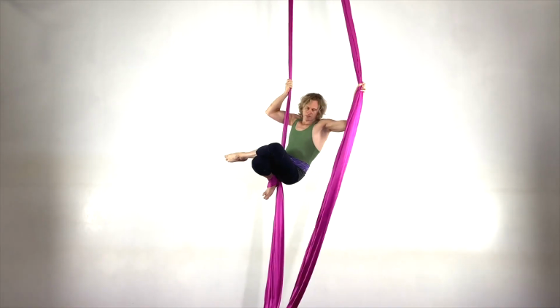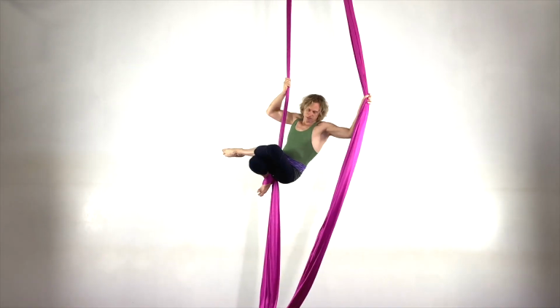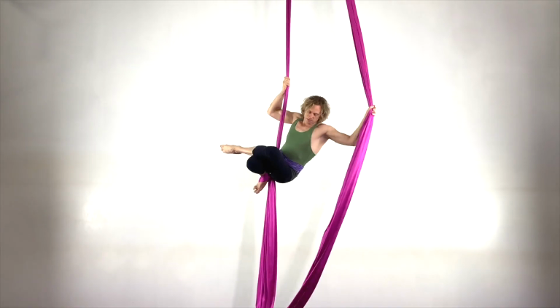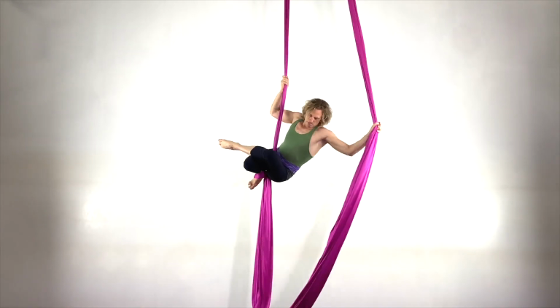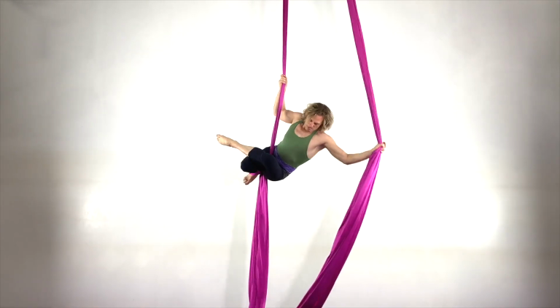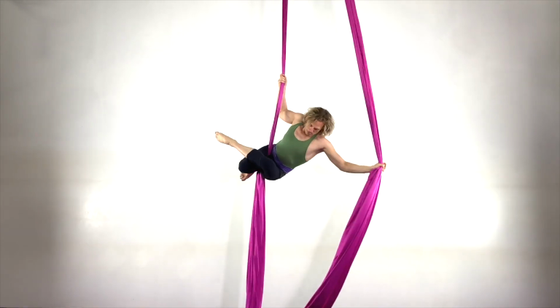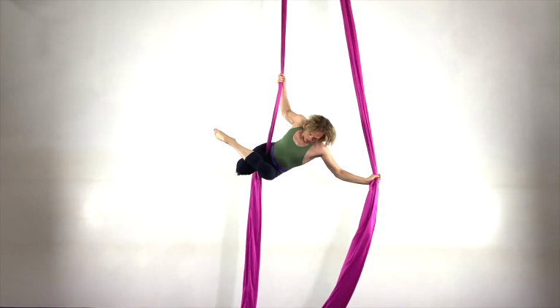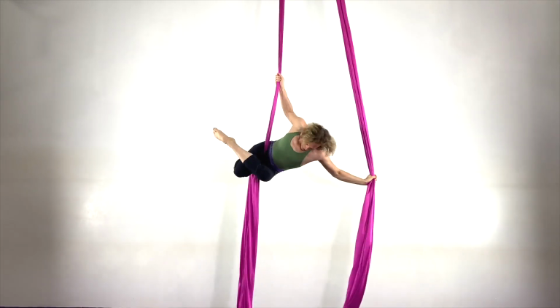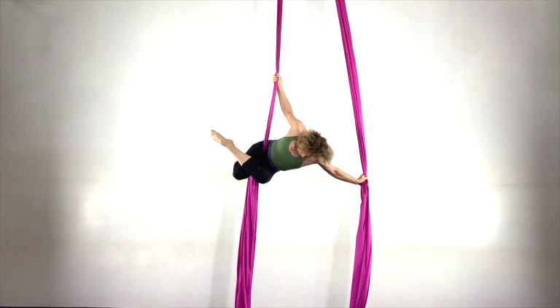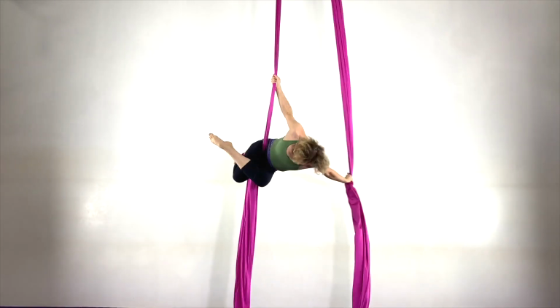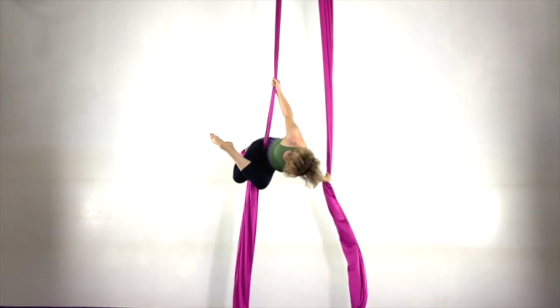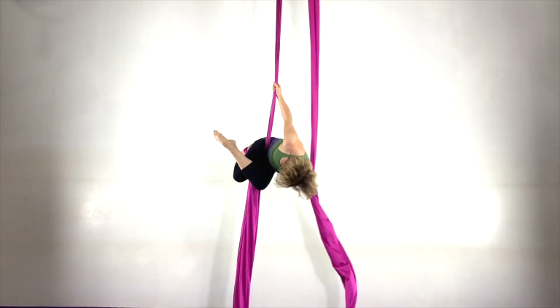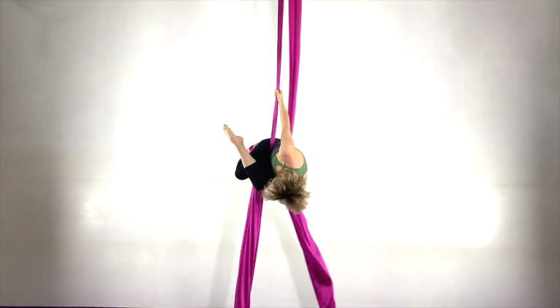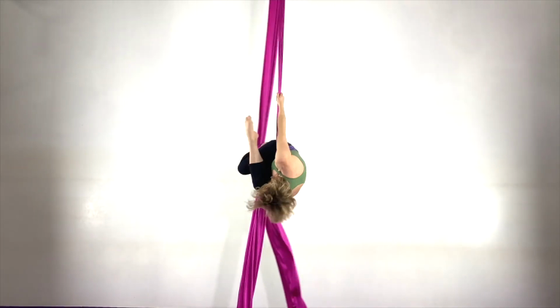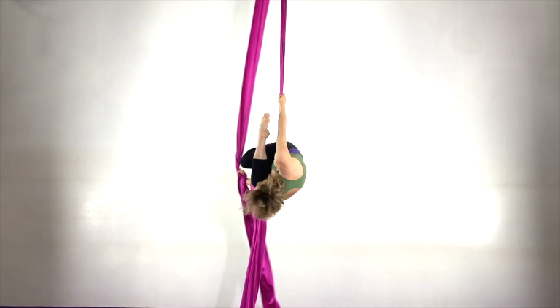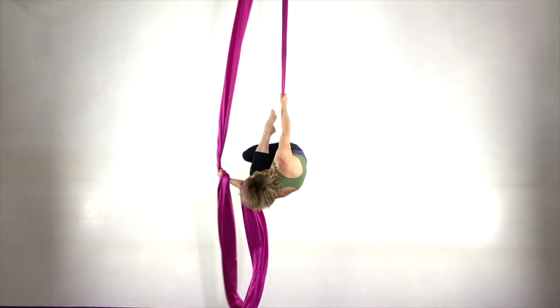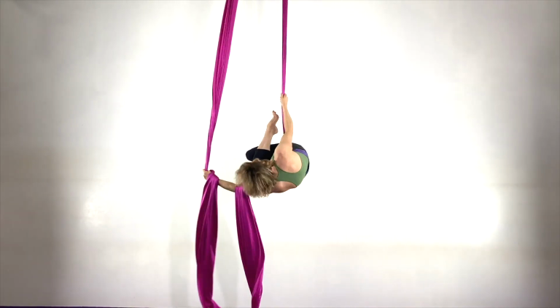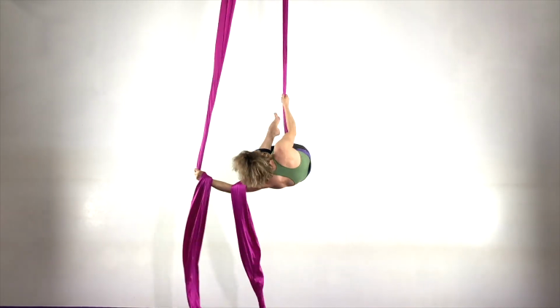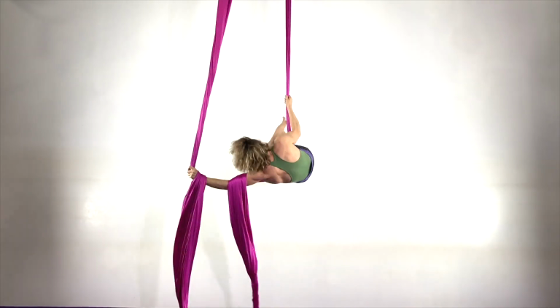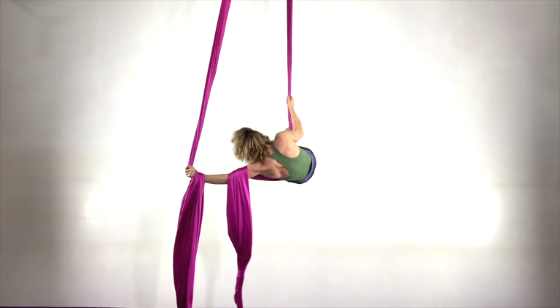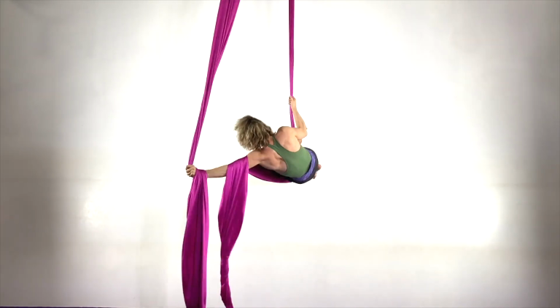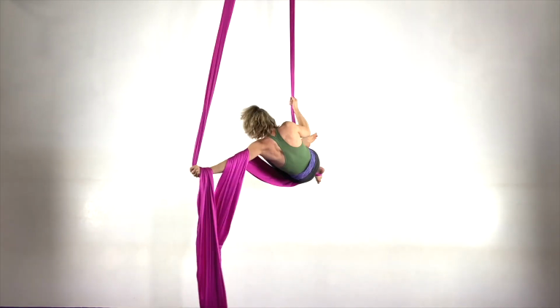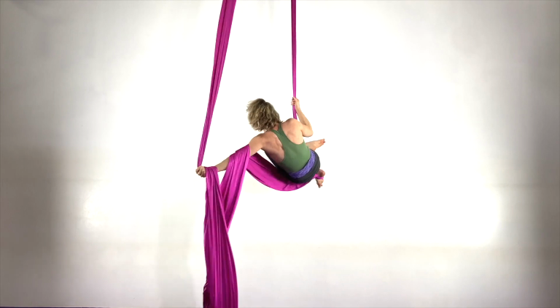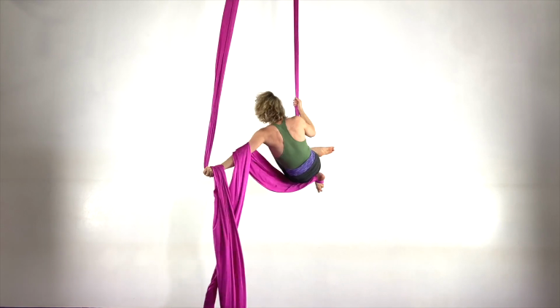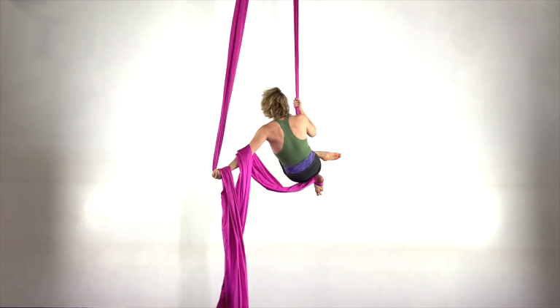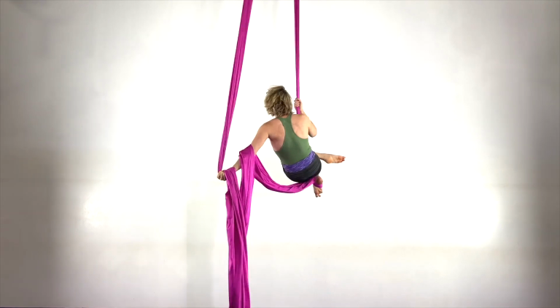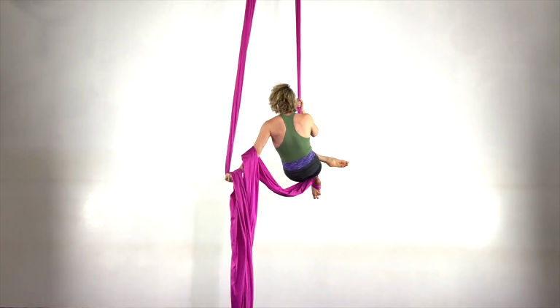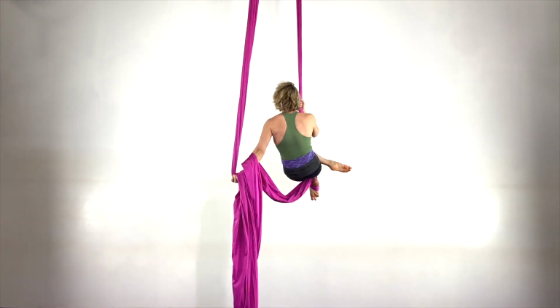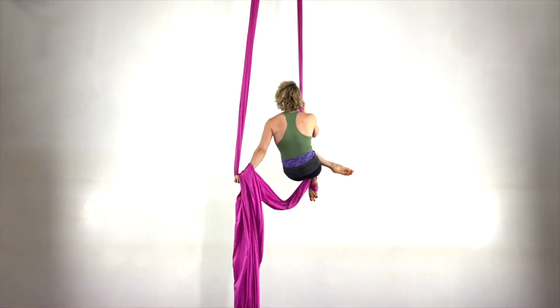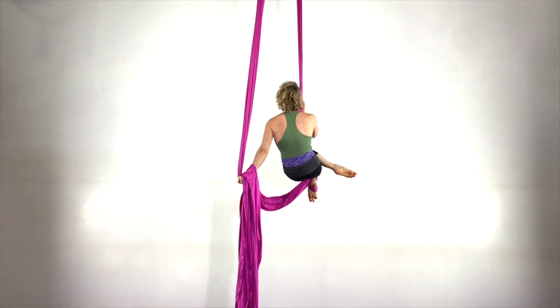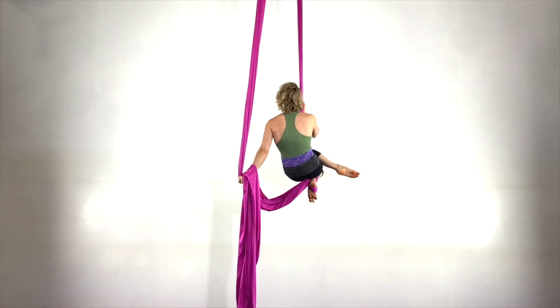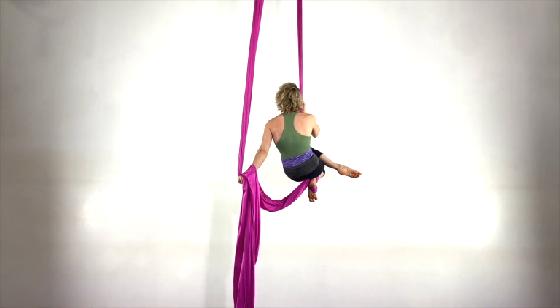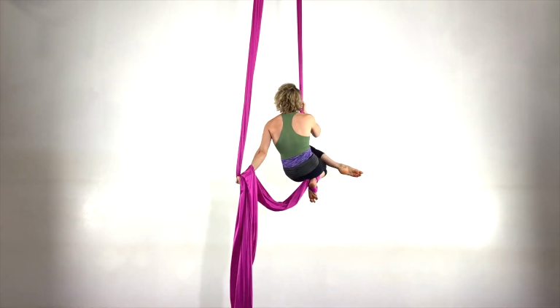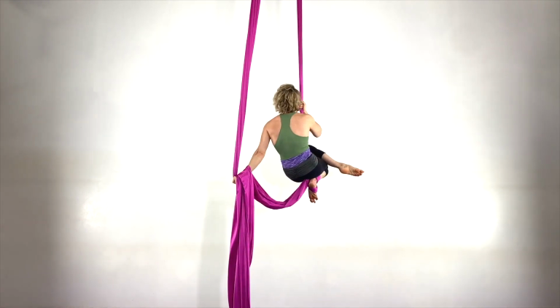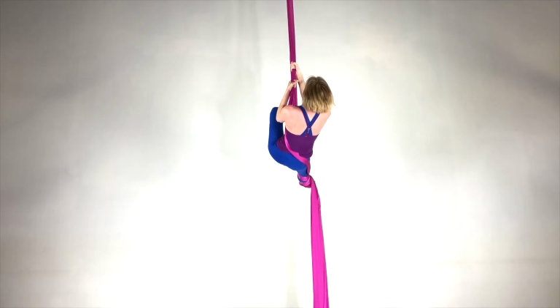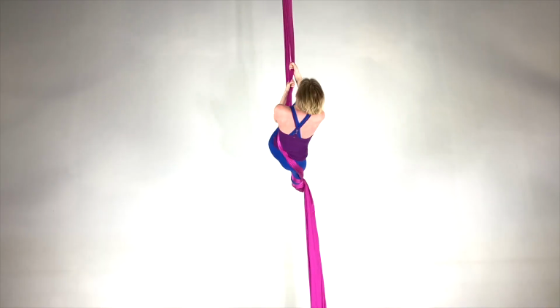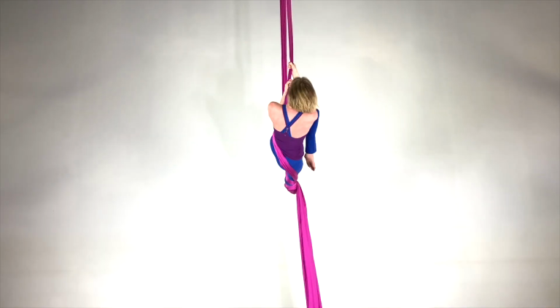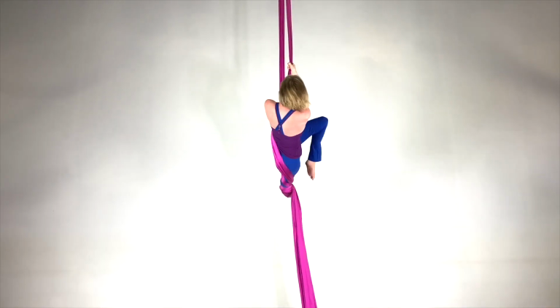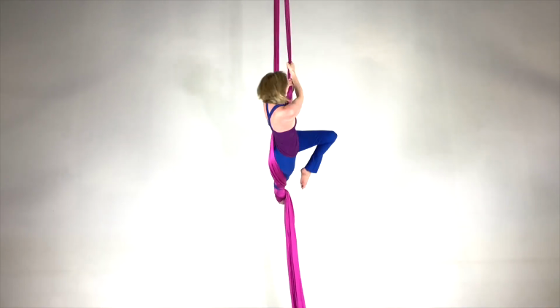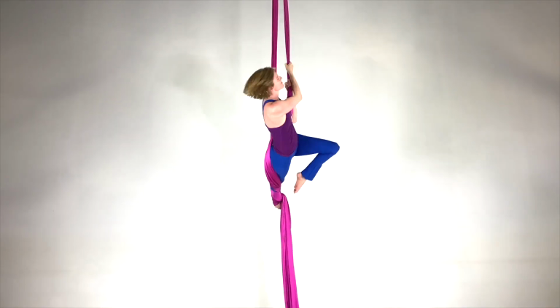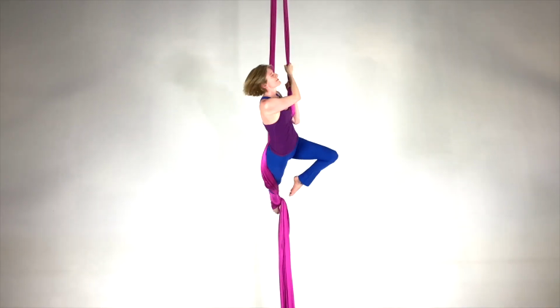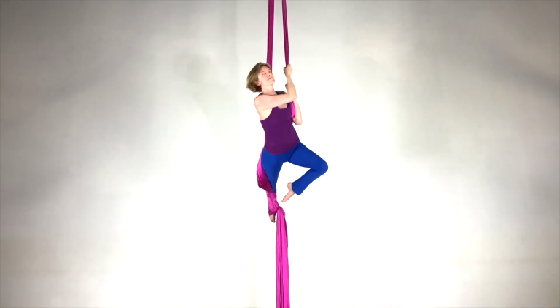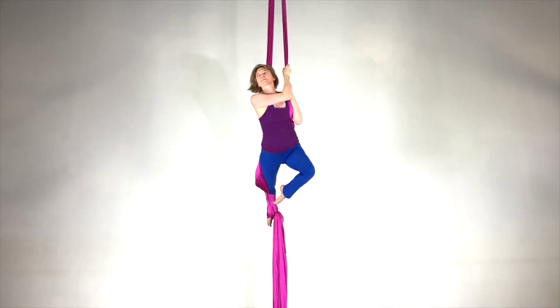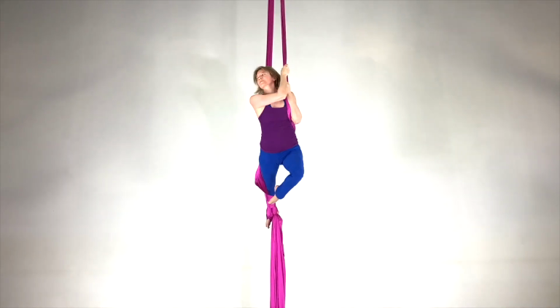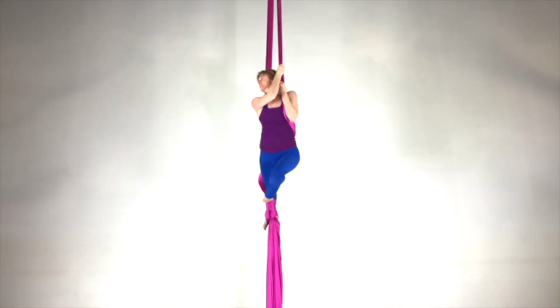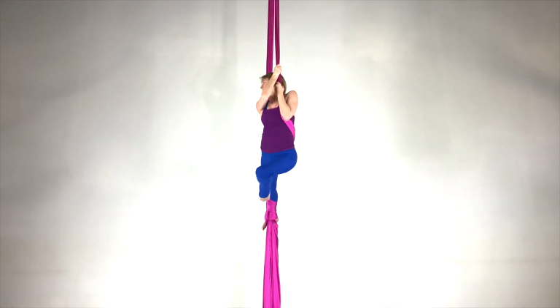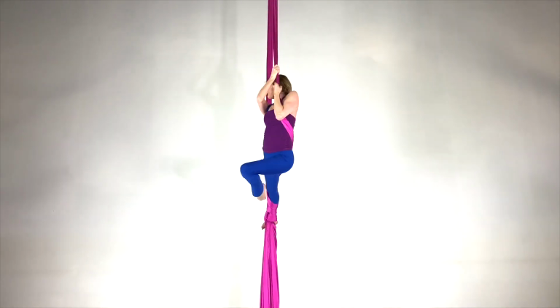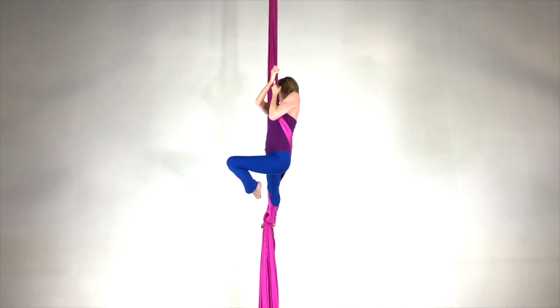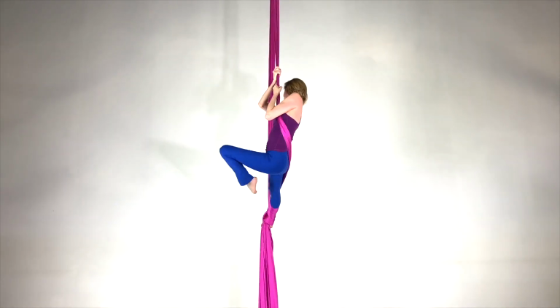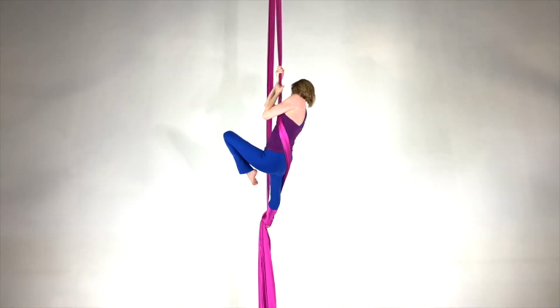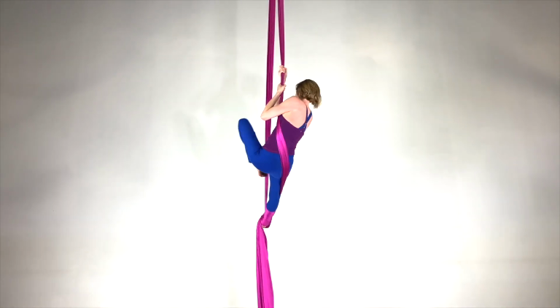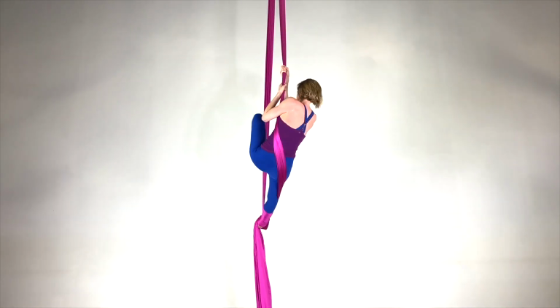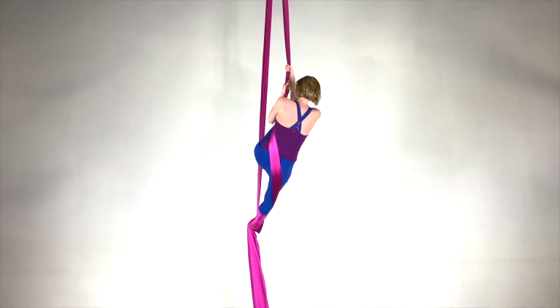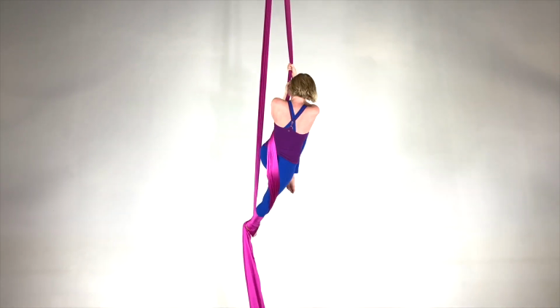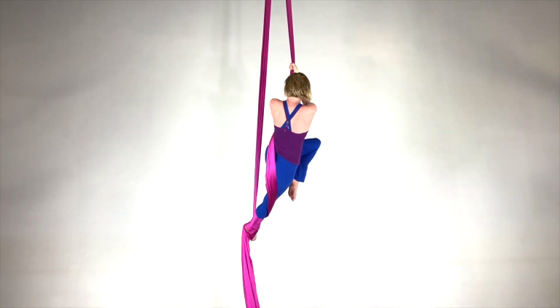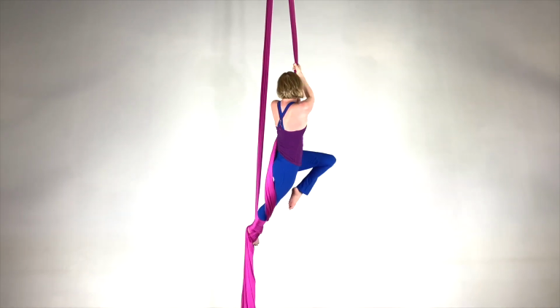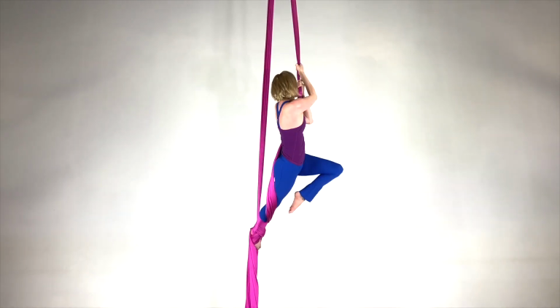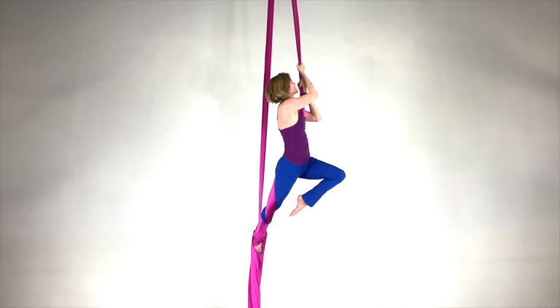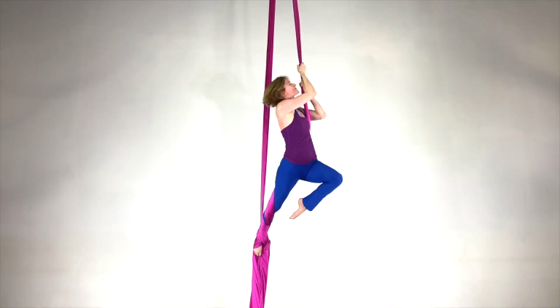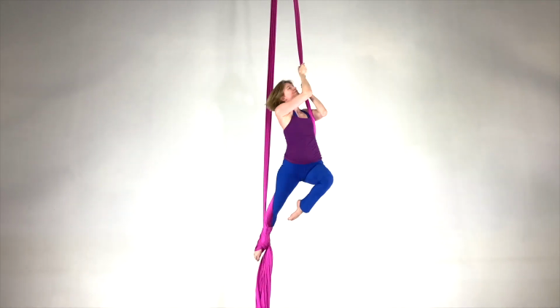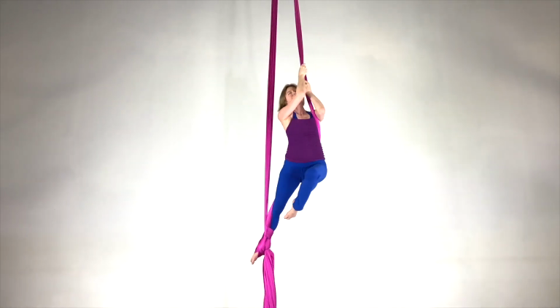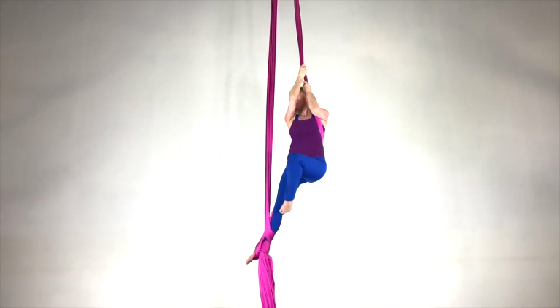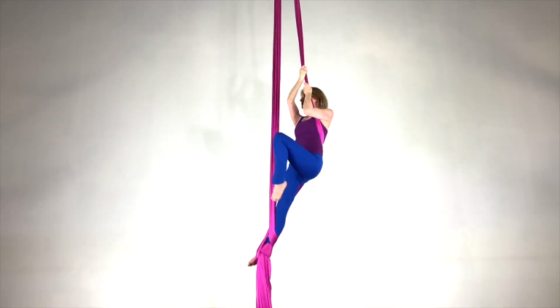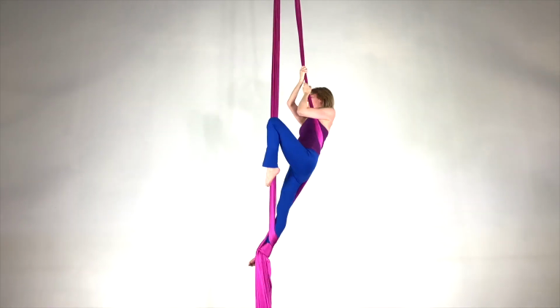If Foot Locks are taught with a focus on body mechanics and good technique, then they can set the stage for a healthy Aerial Silks practice right from day one.